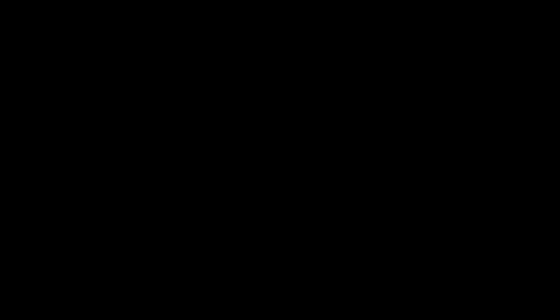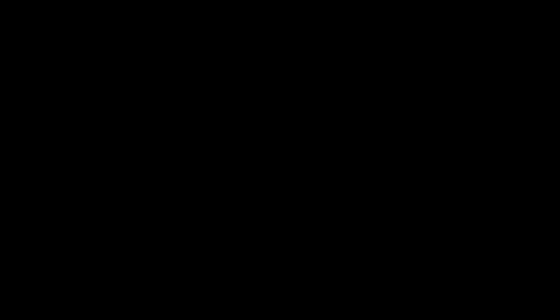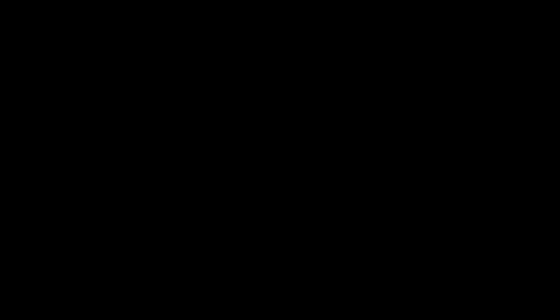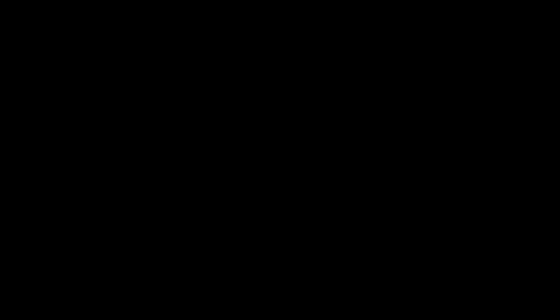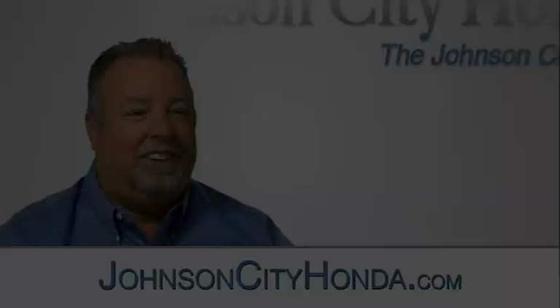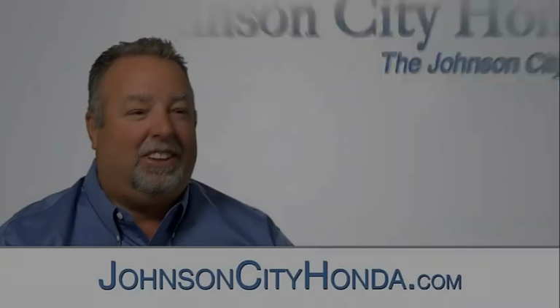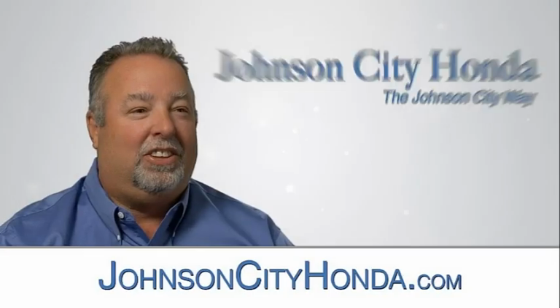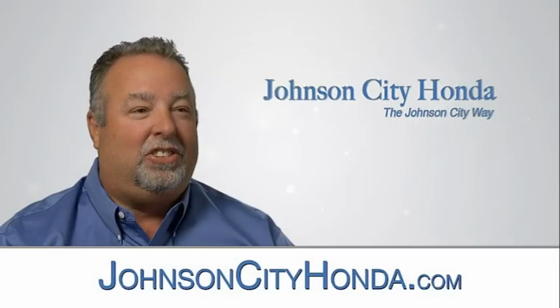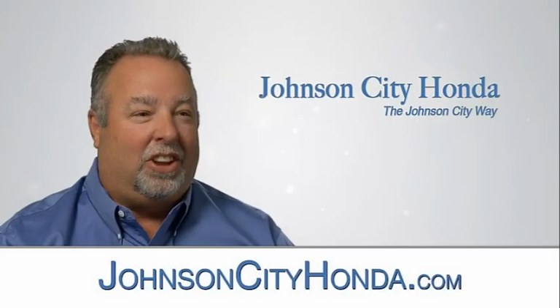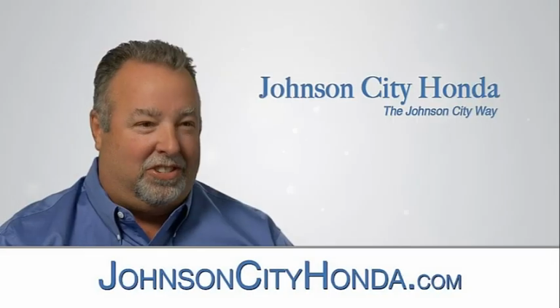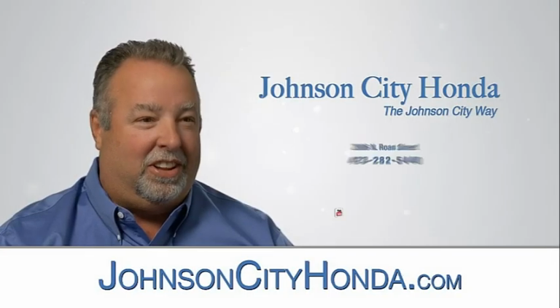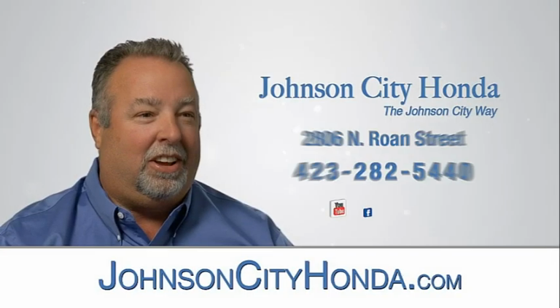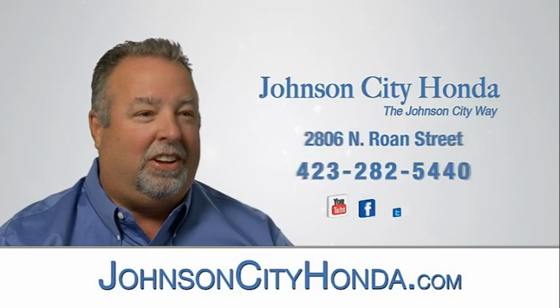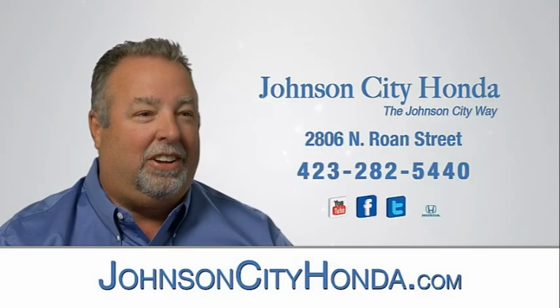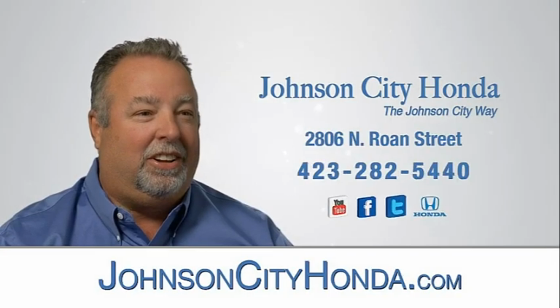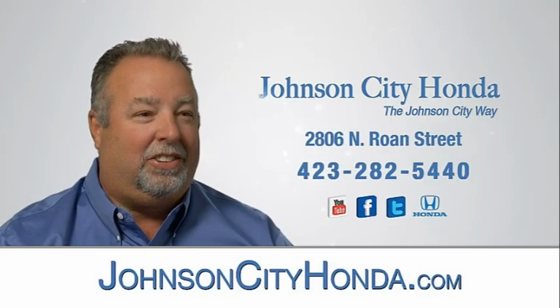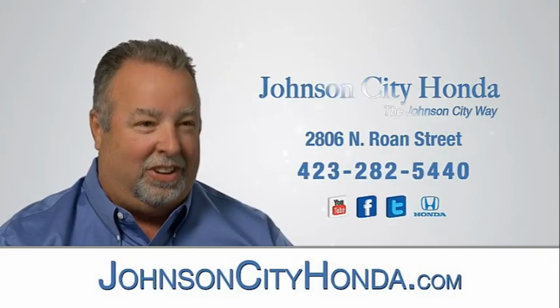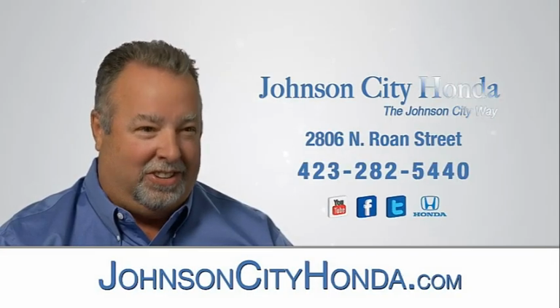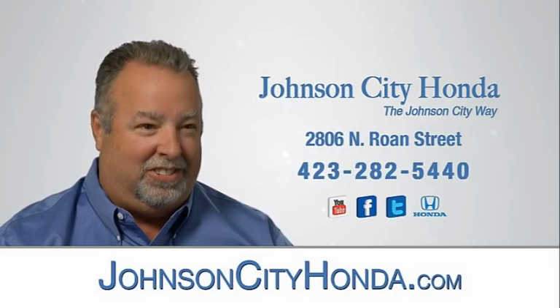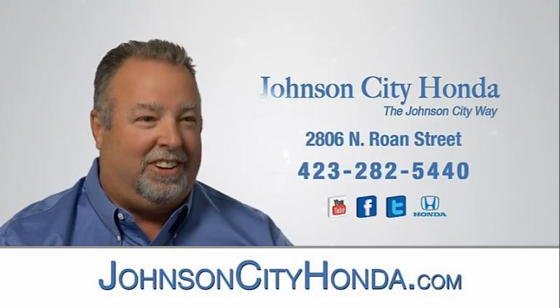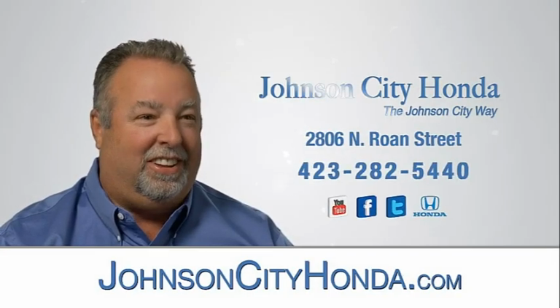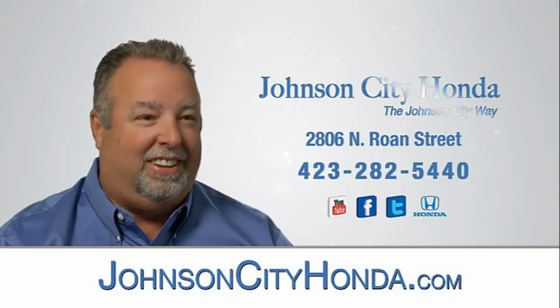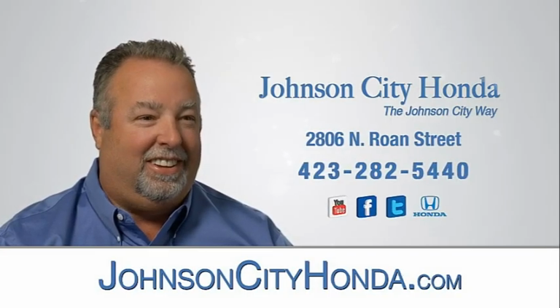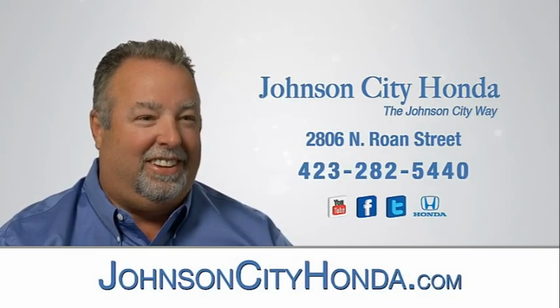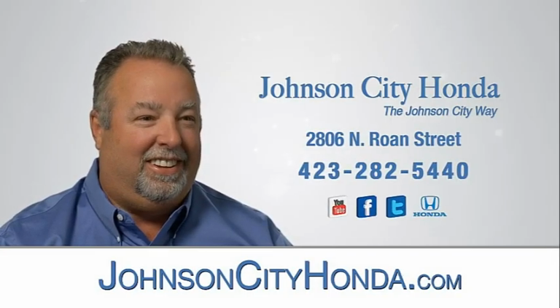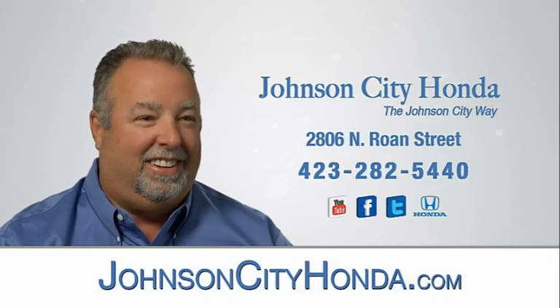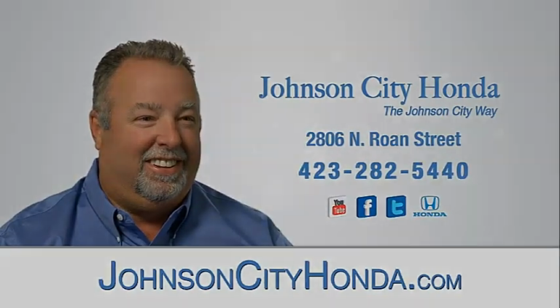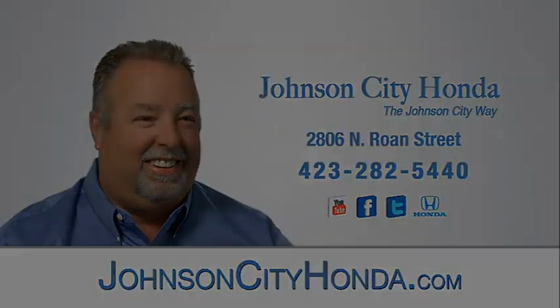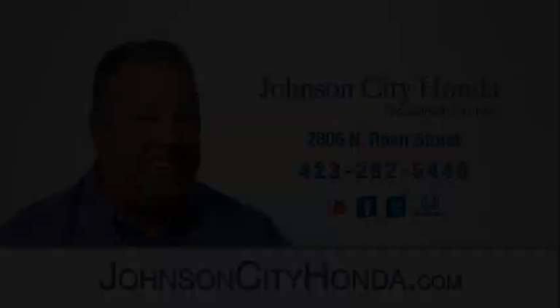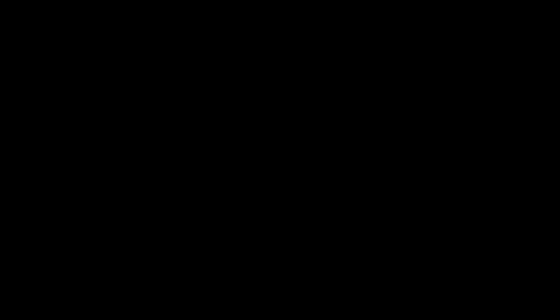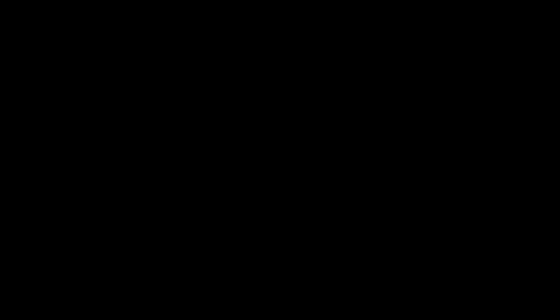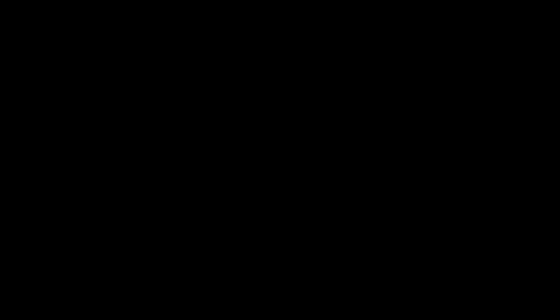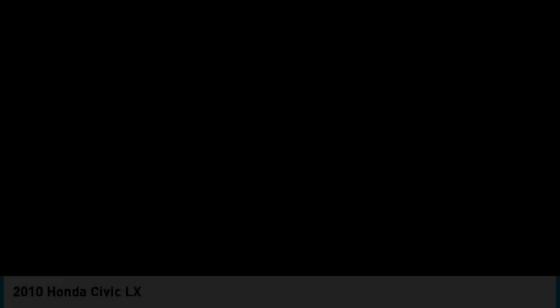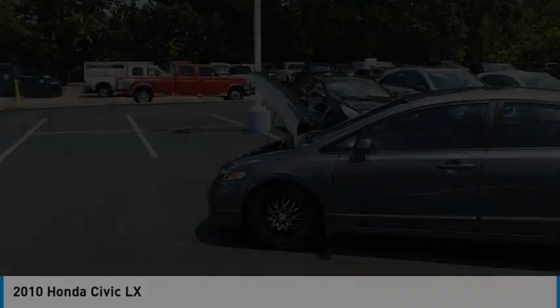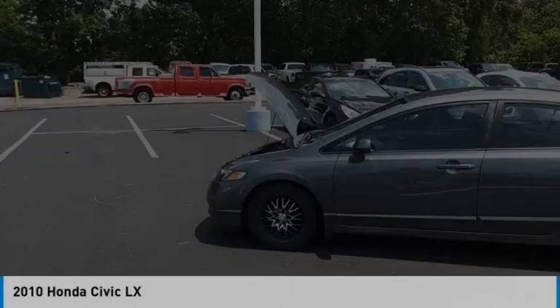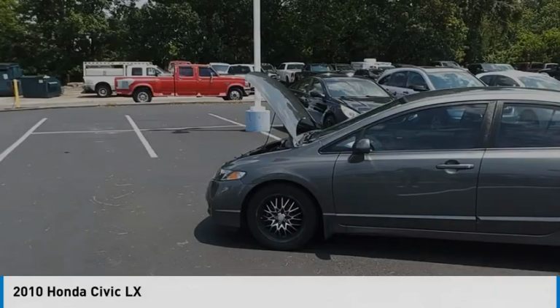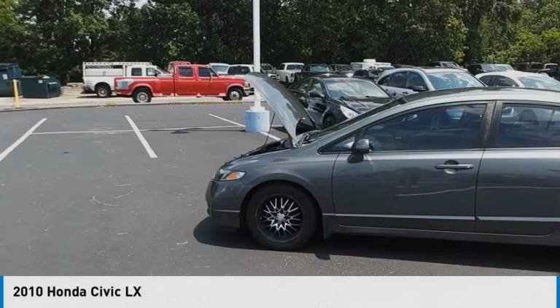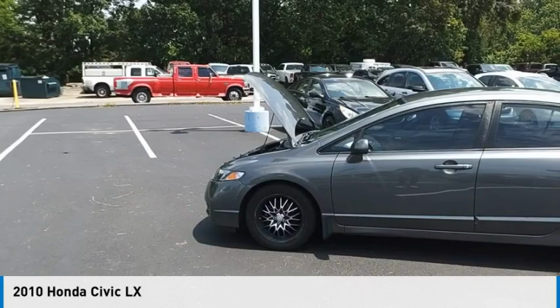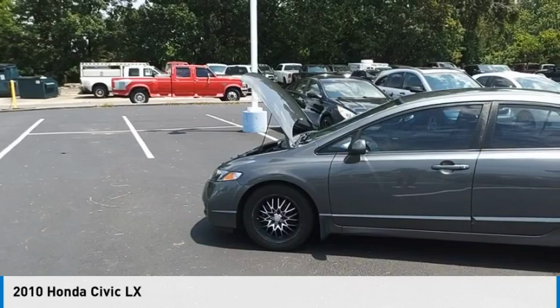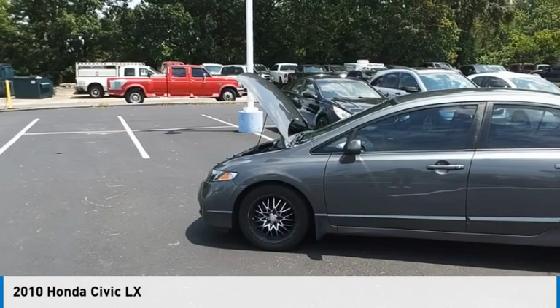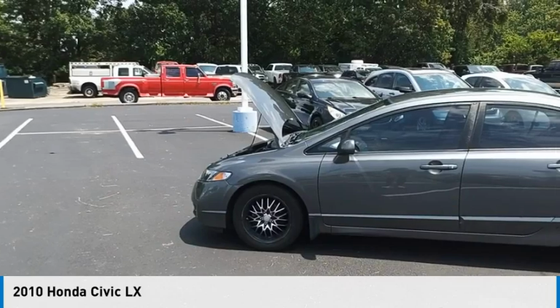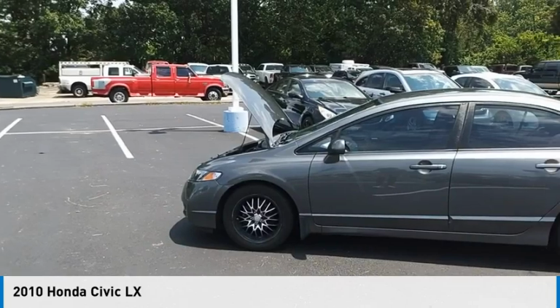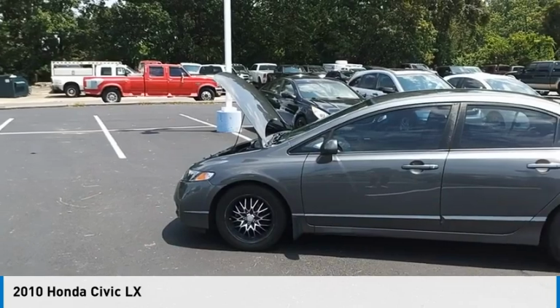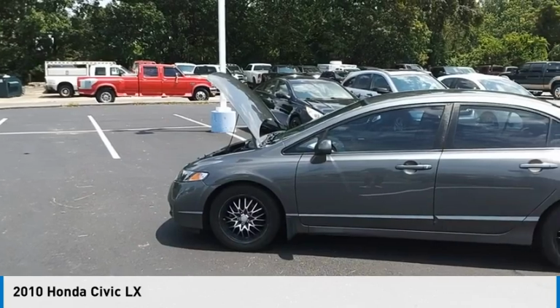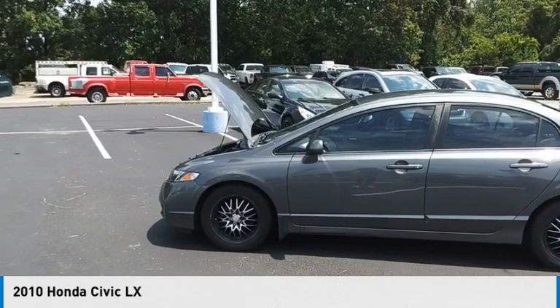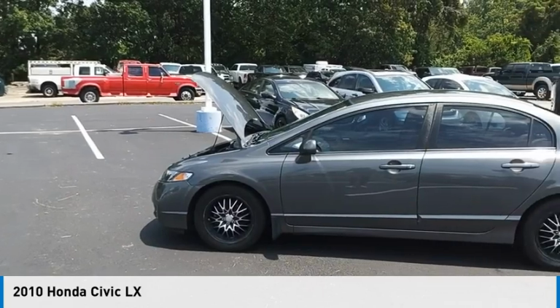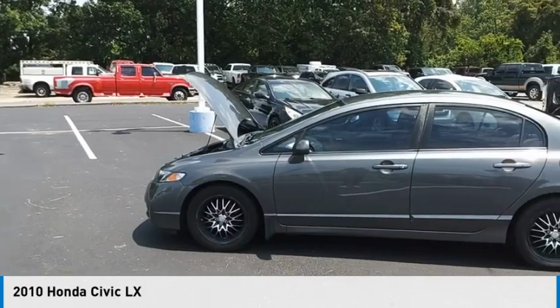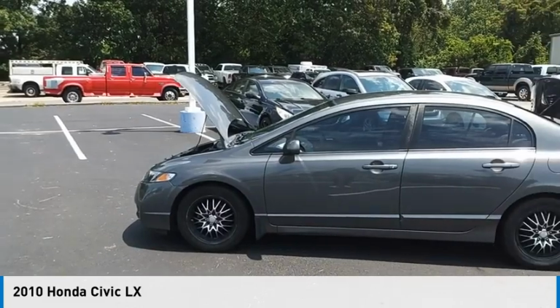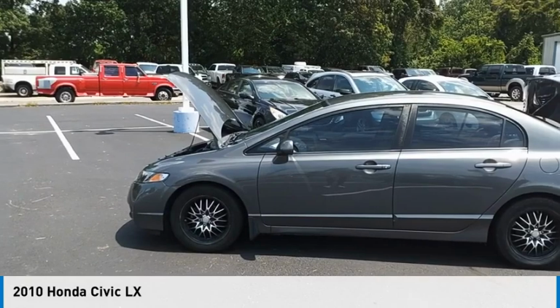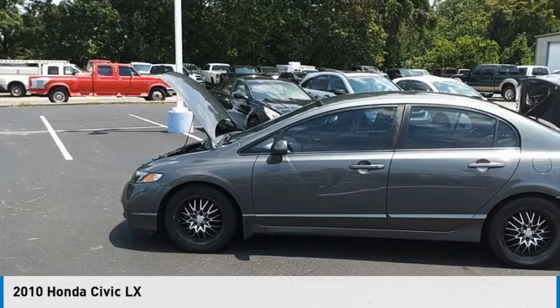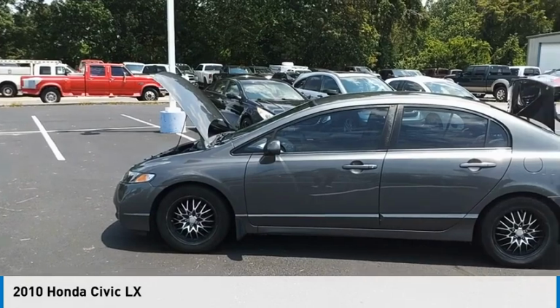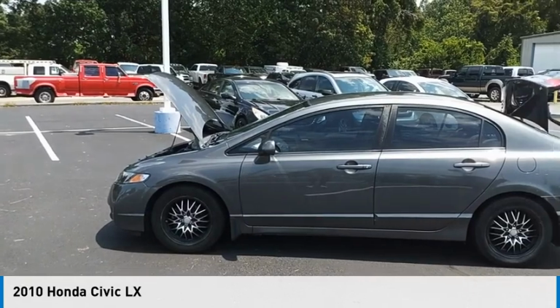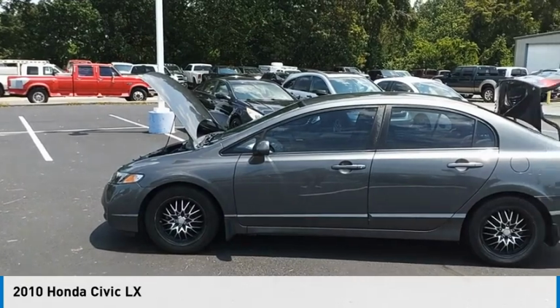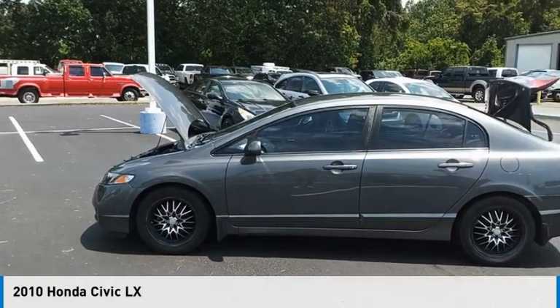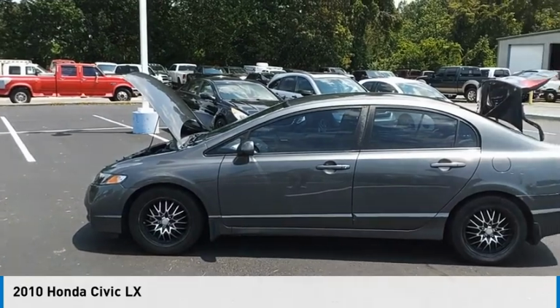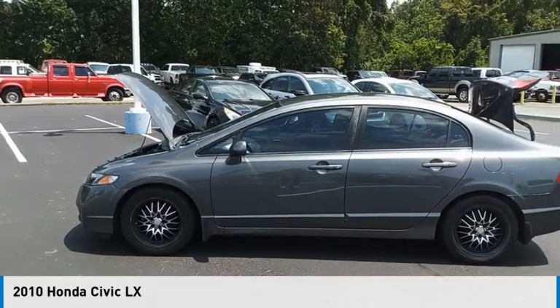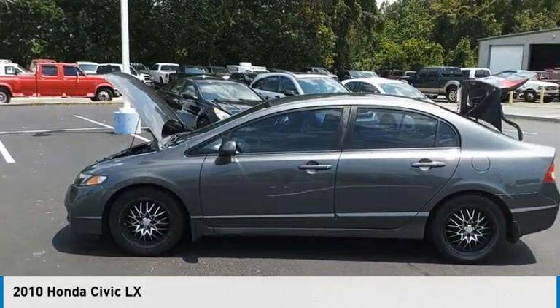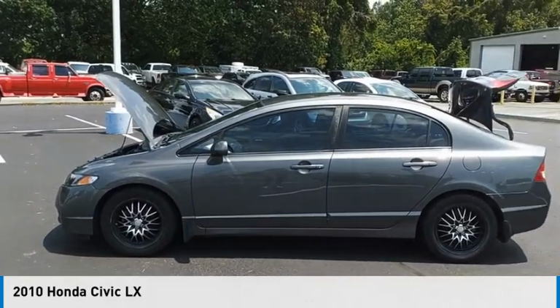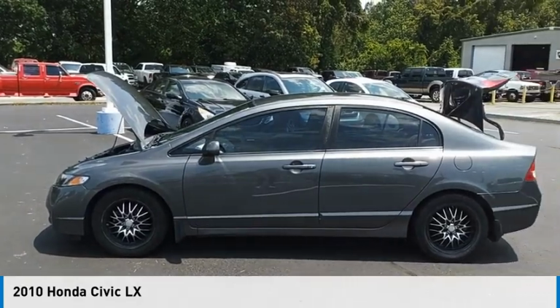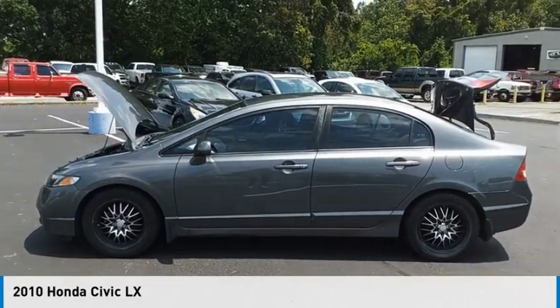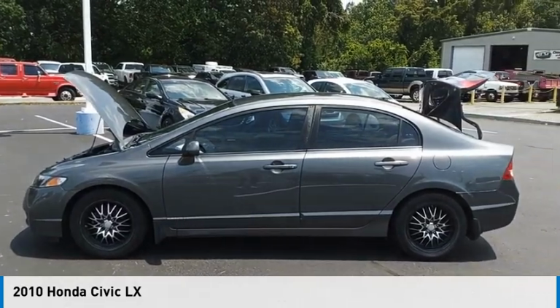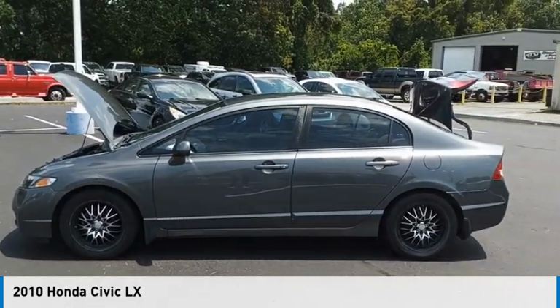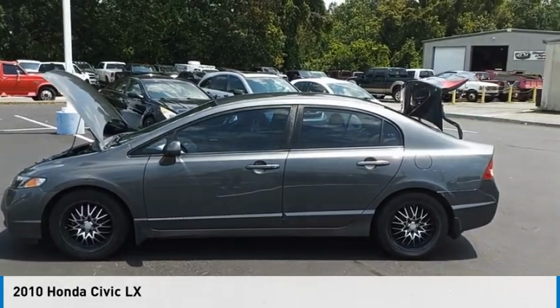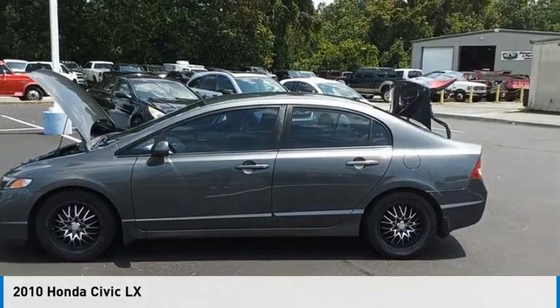Johnson City Honda. We are pleased to show you the 2010 Civic.